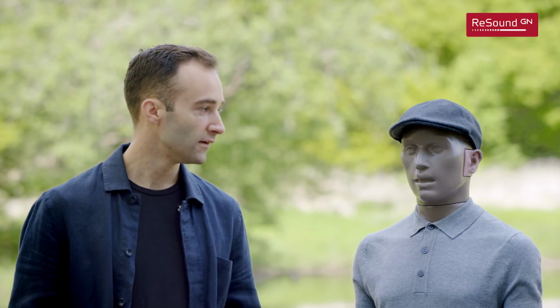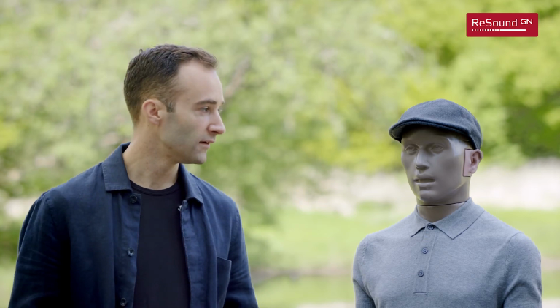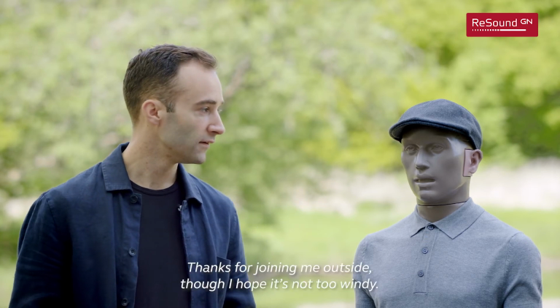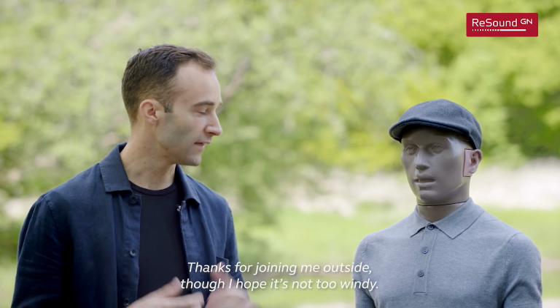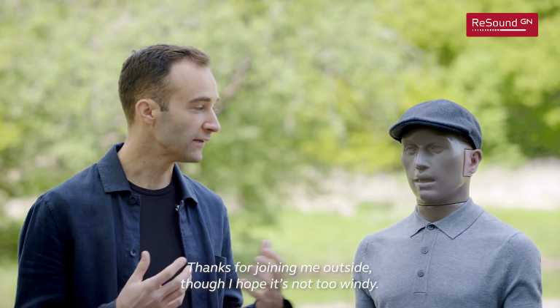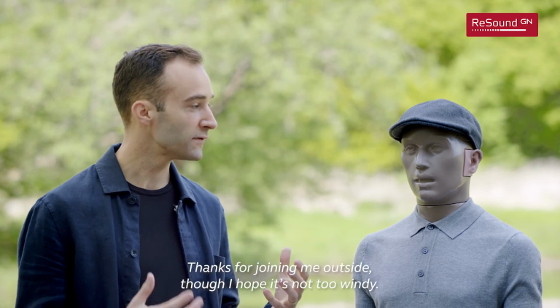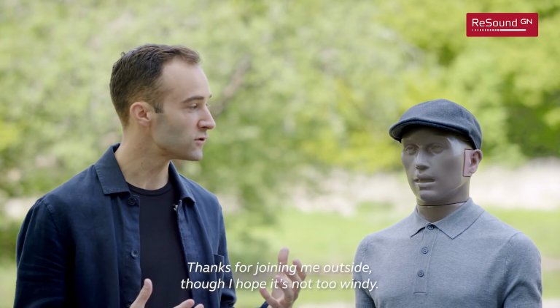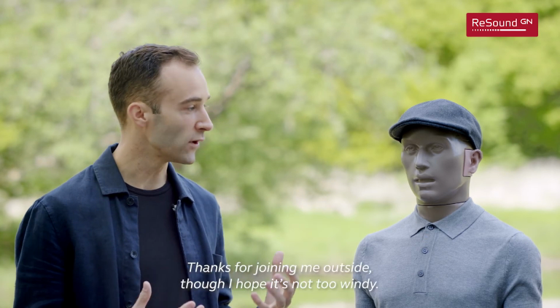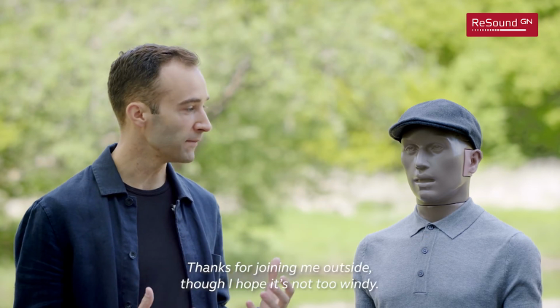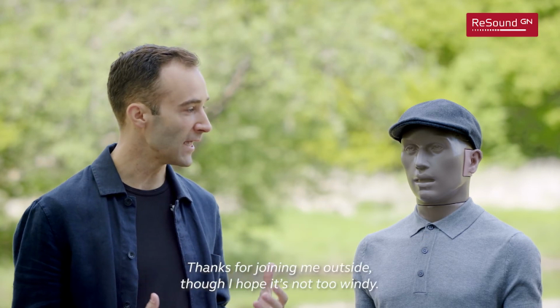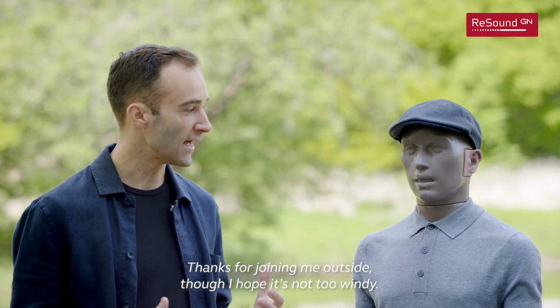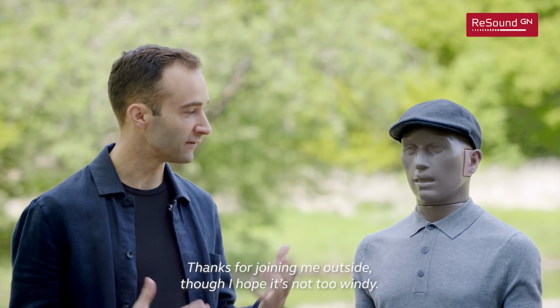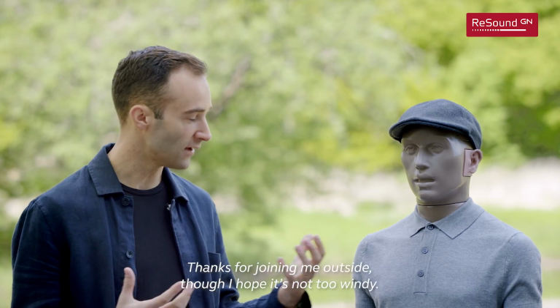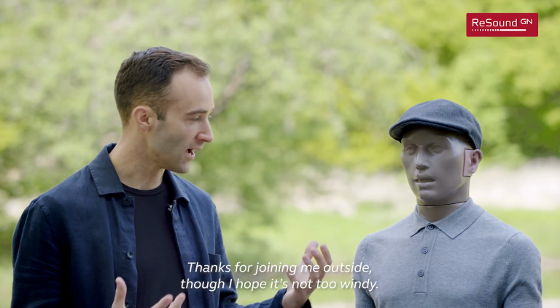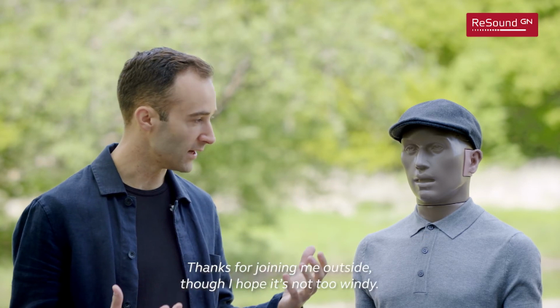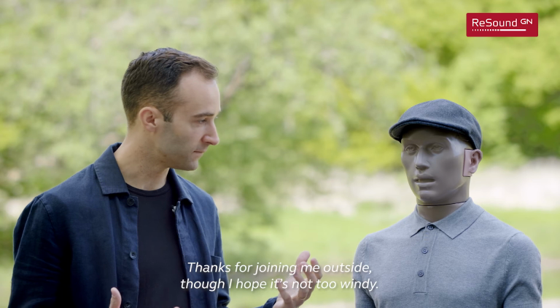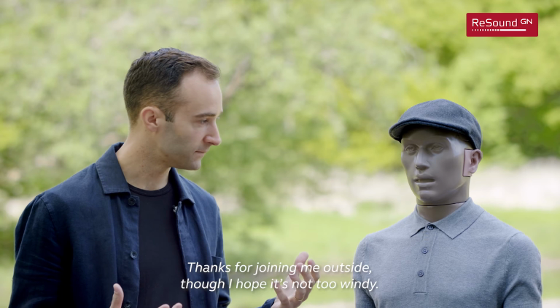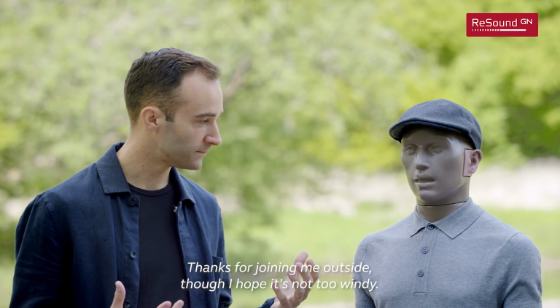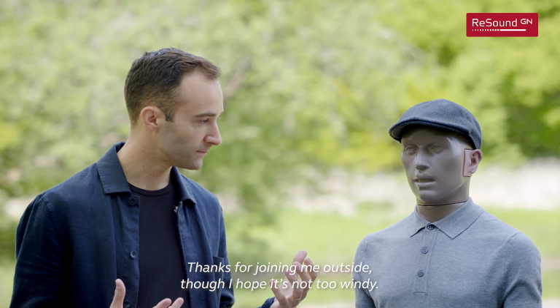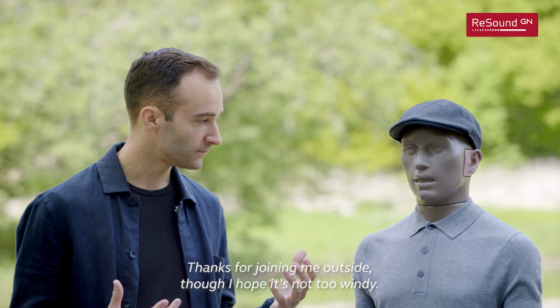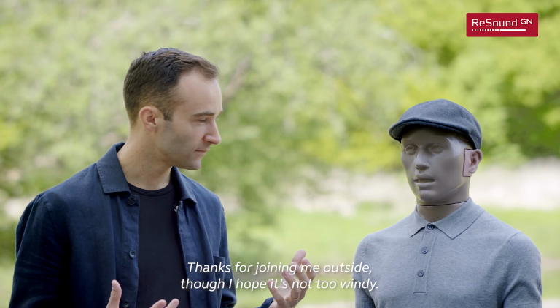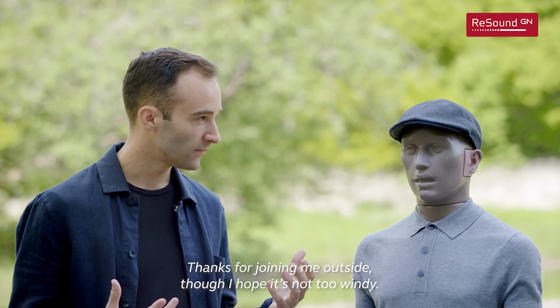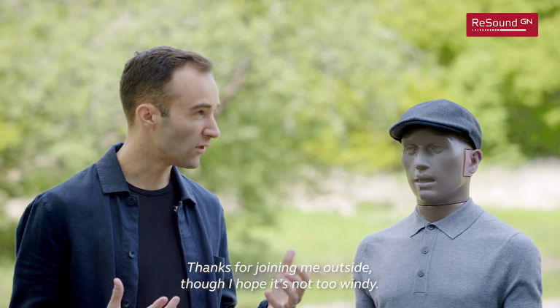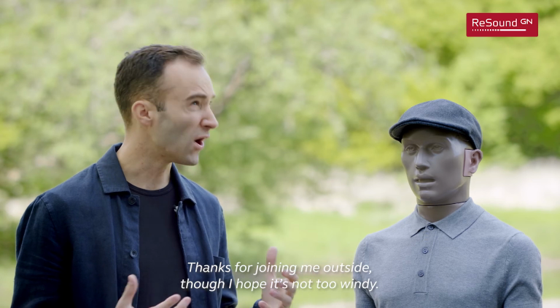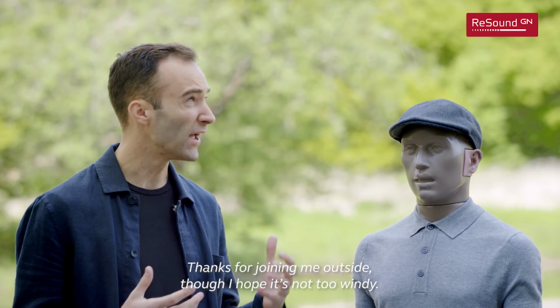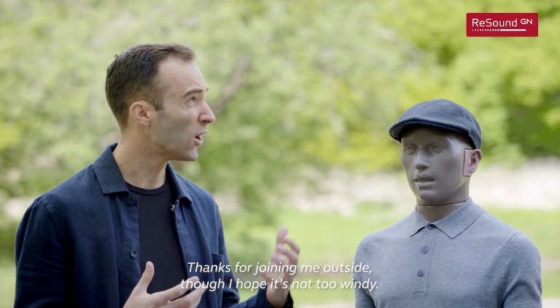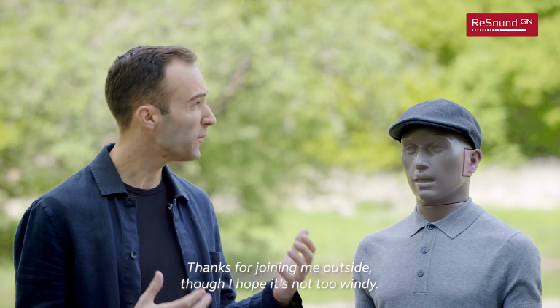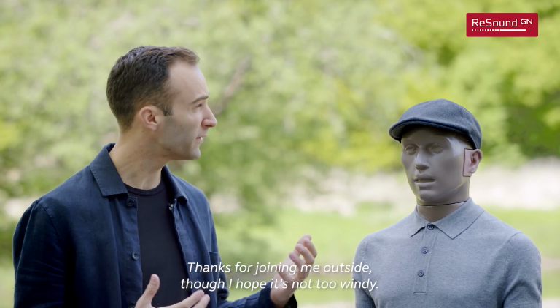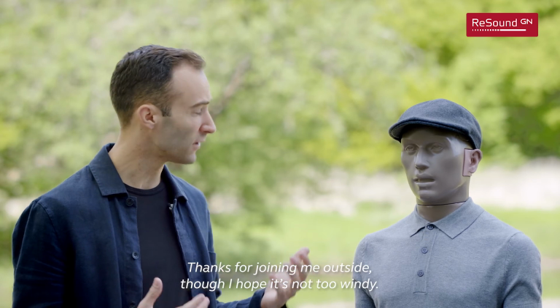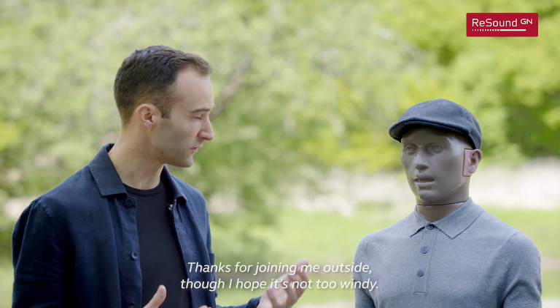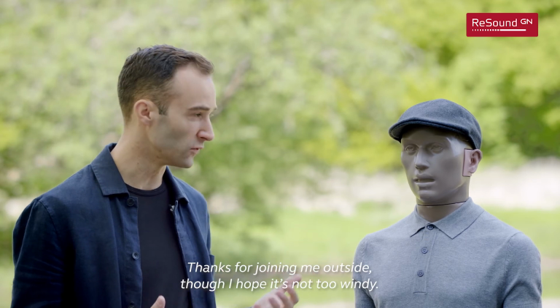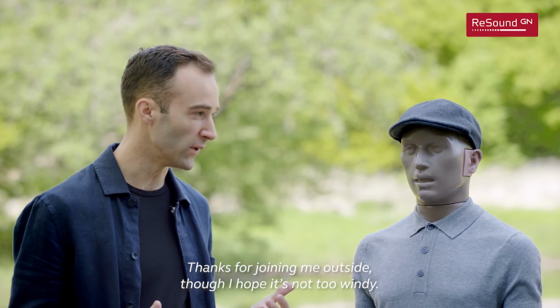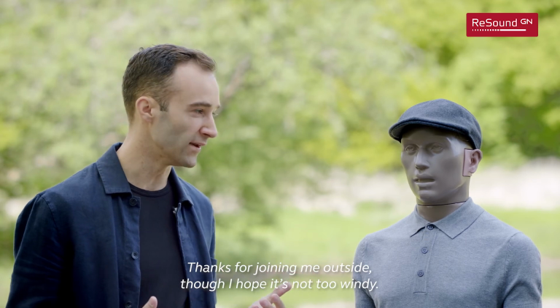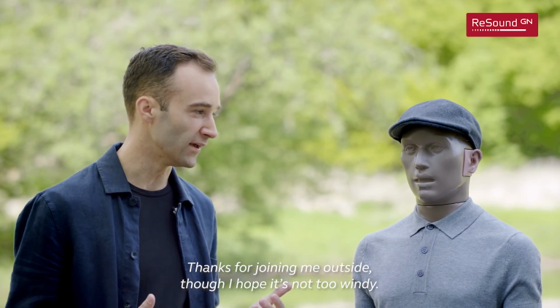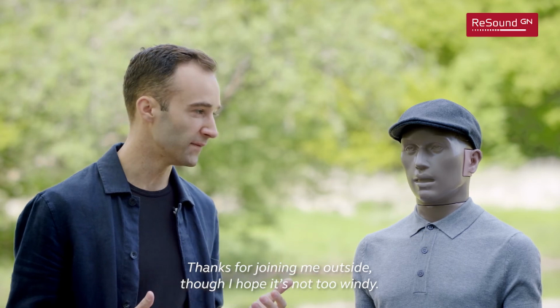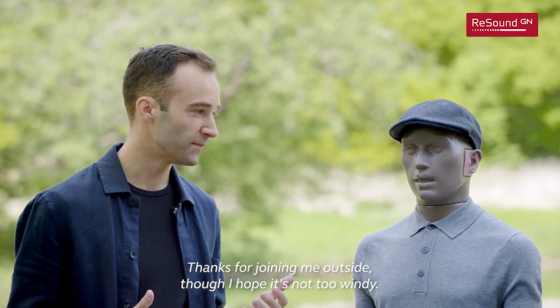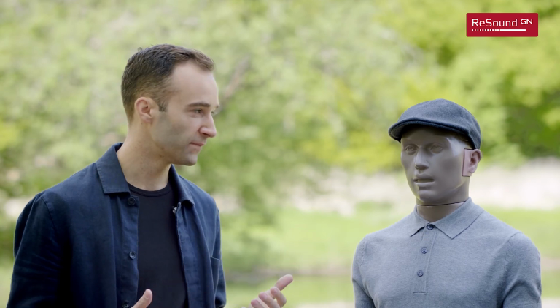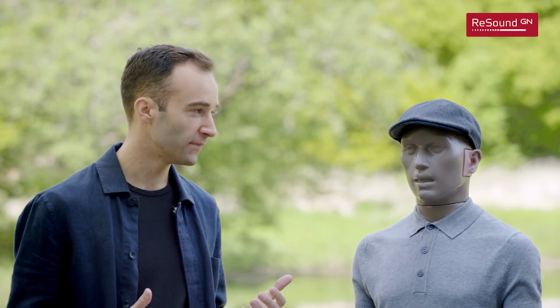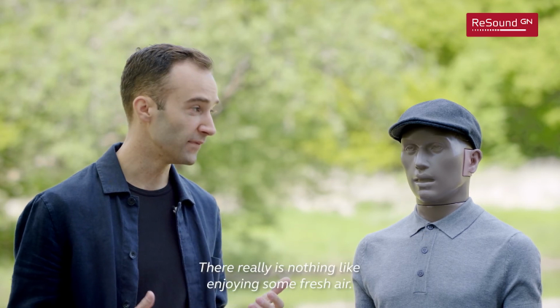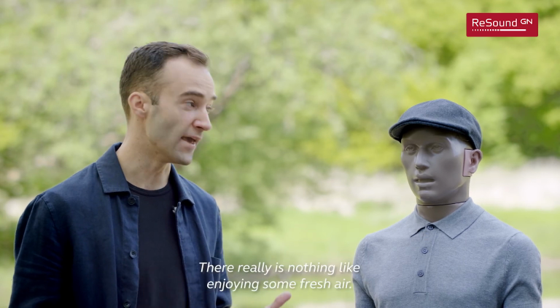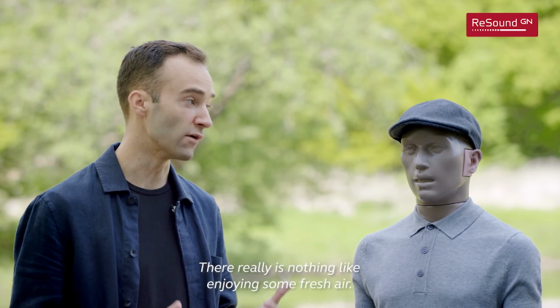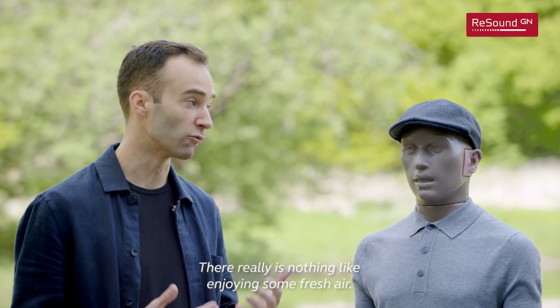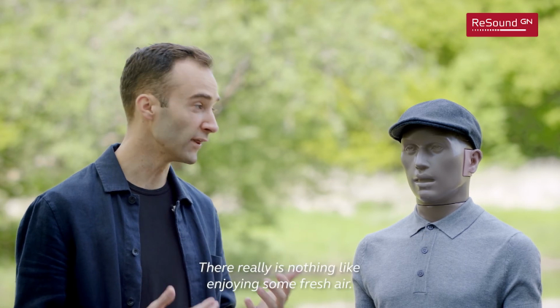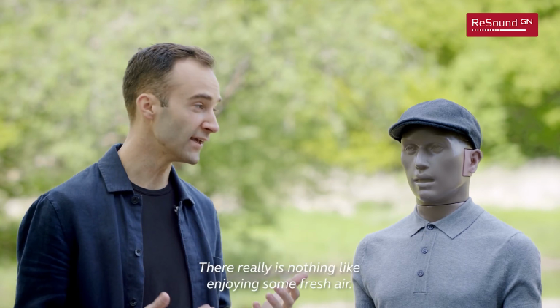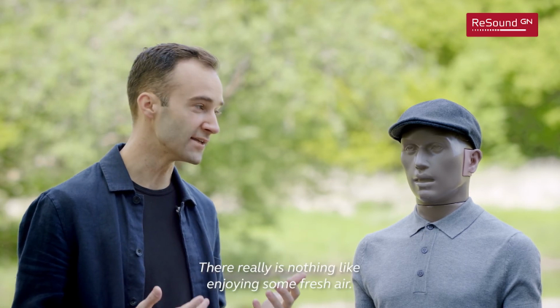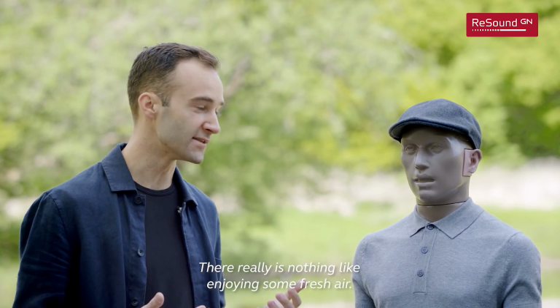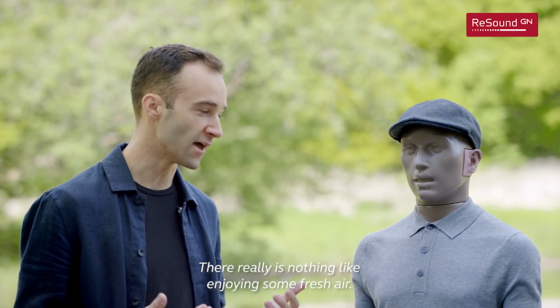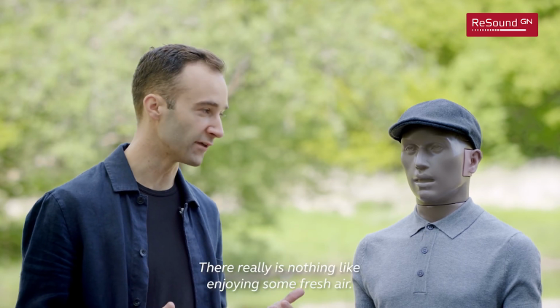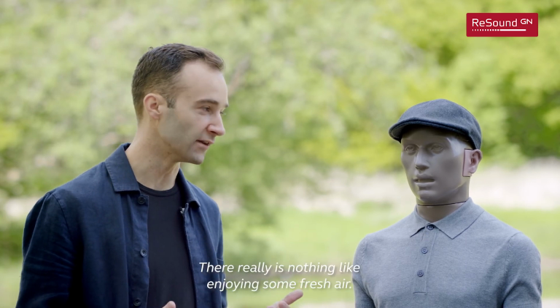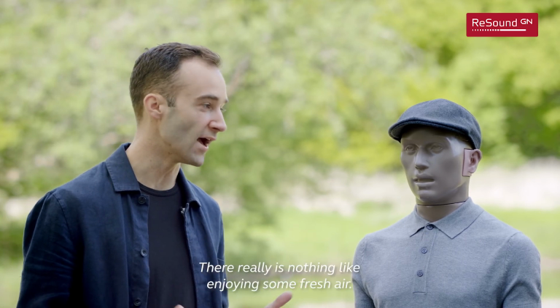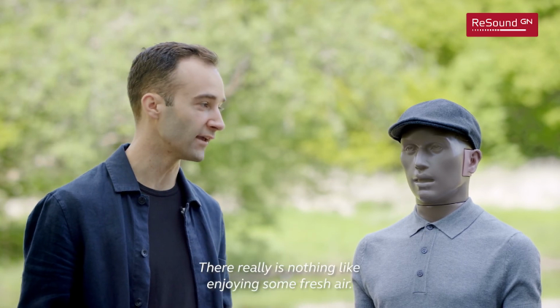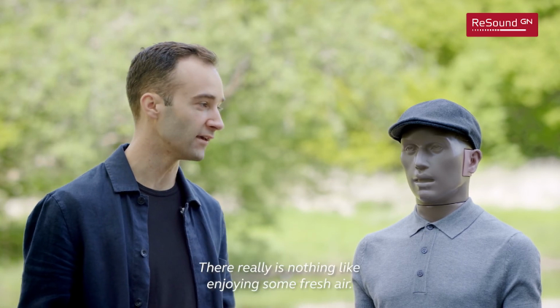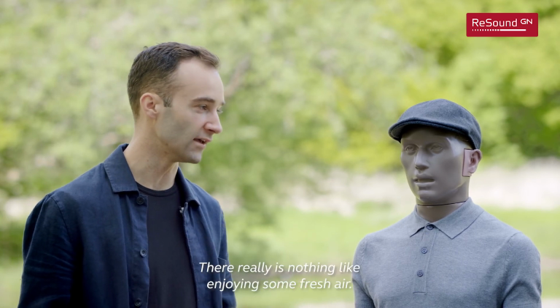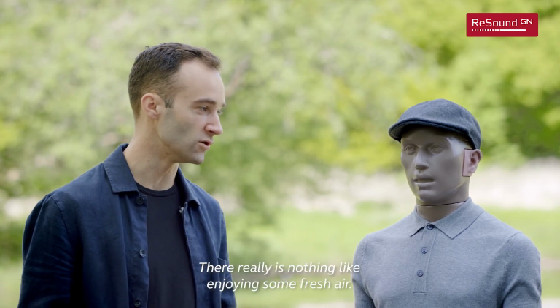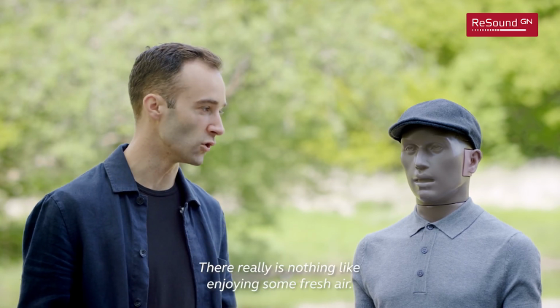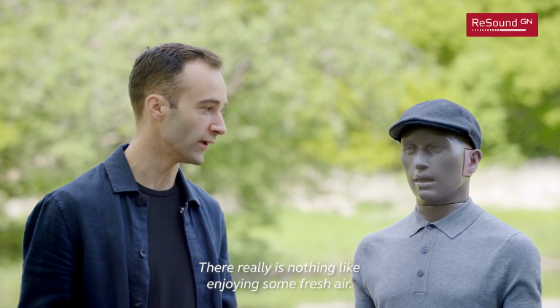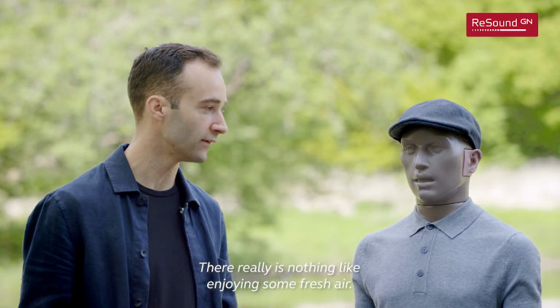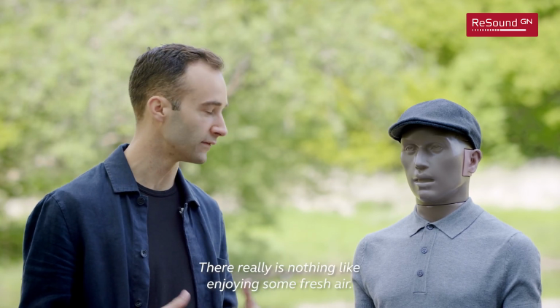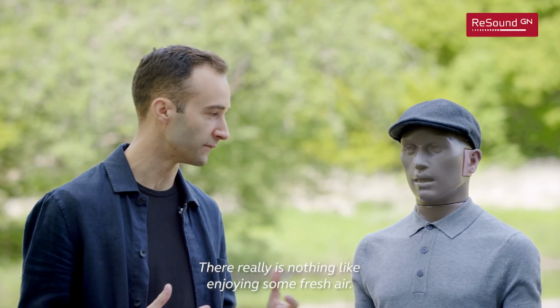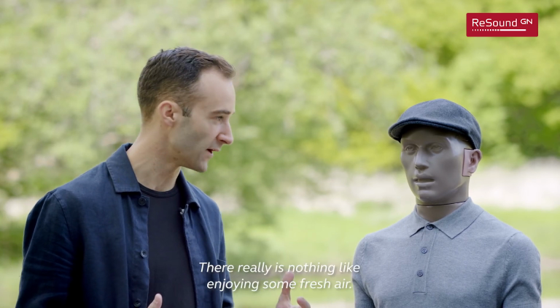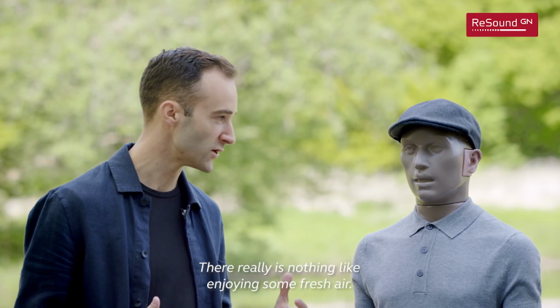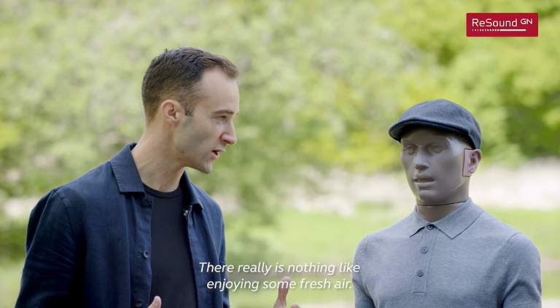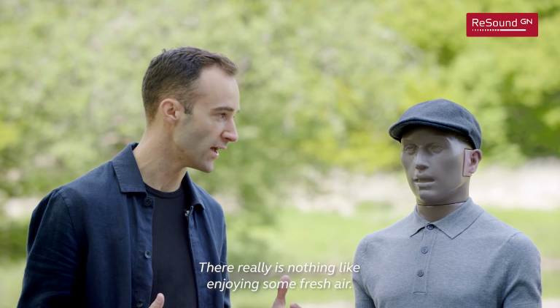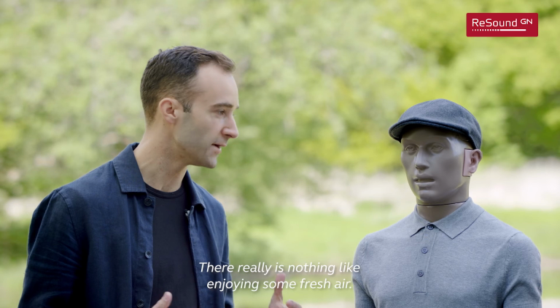Thanks for joining me outside, though I hope it's not too windy. There really is nothing like enjoying some fresh air.